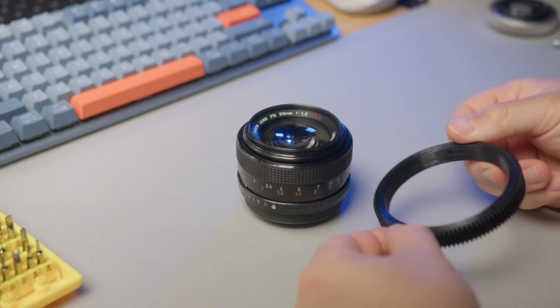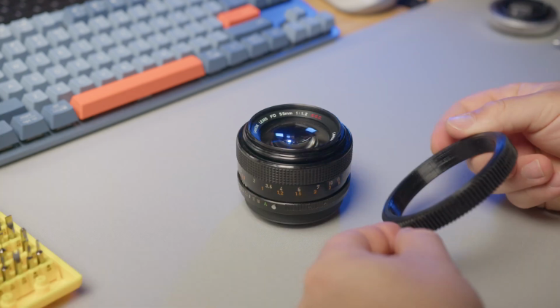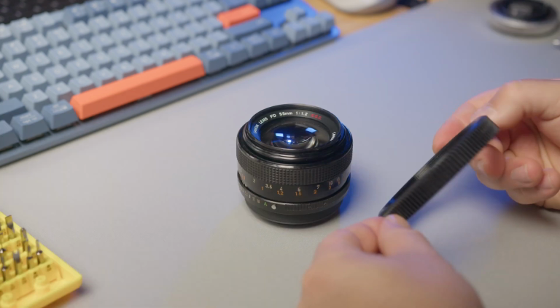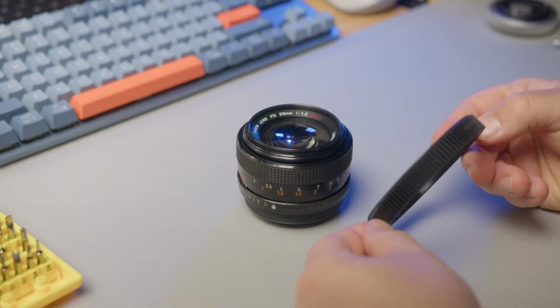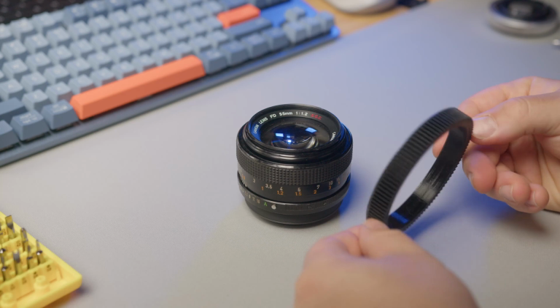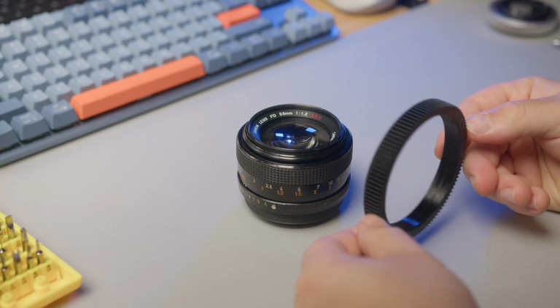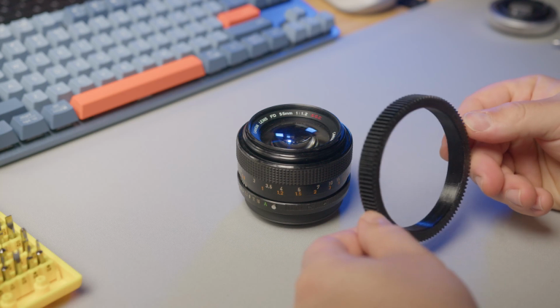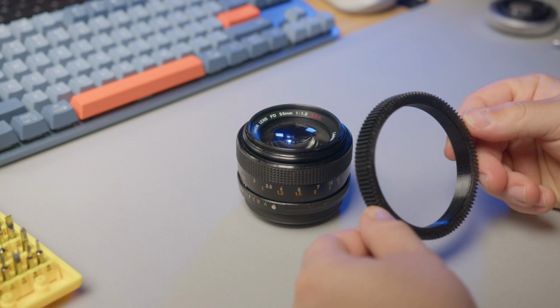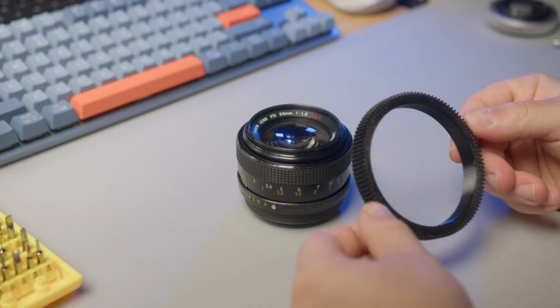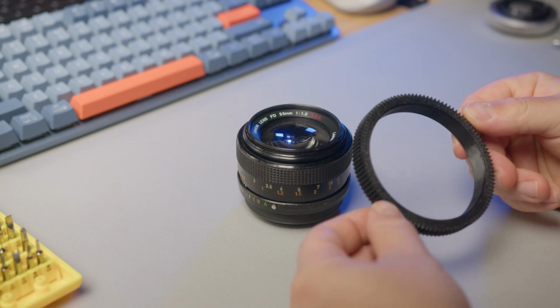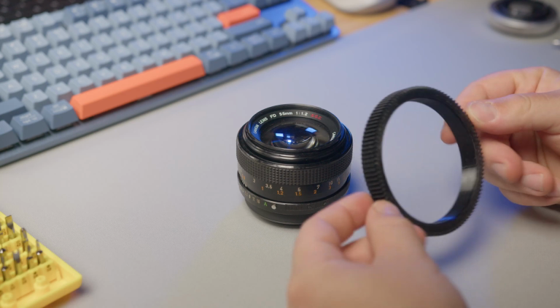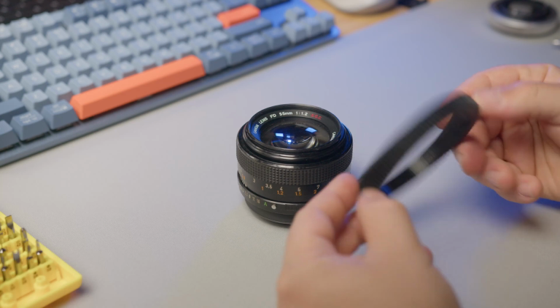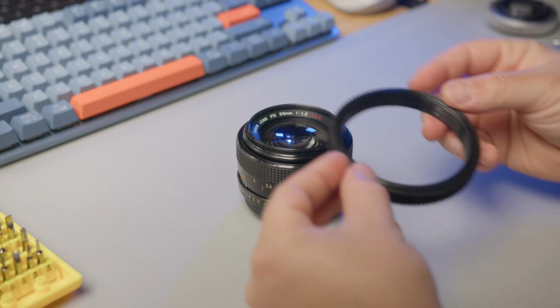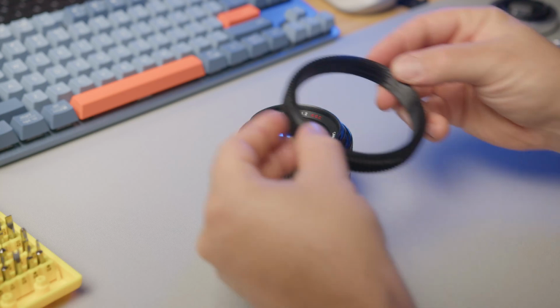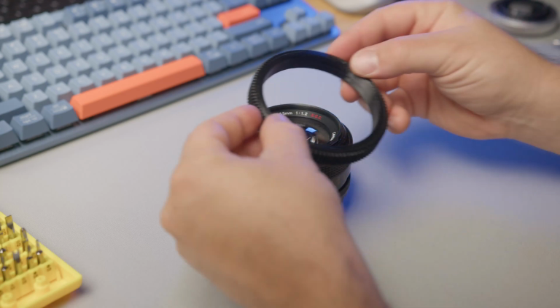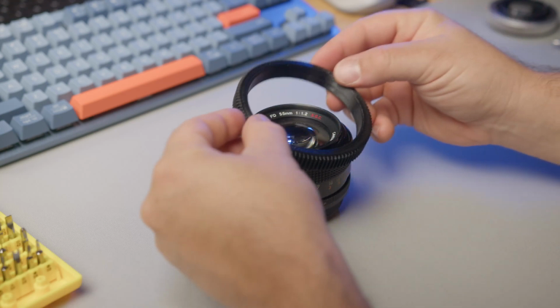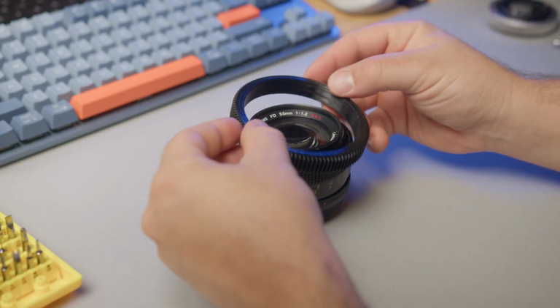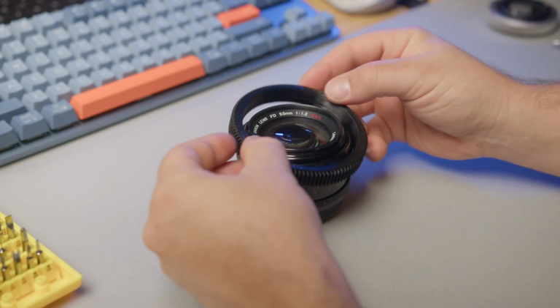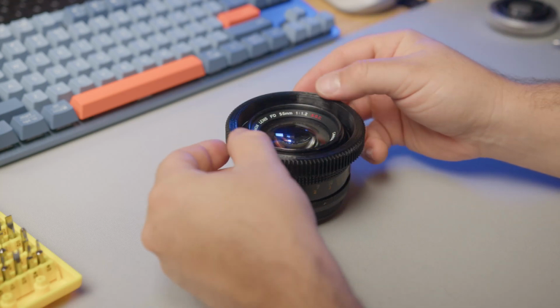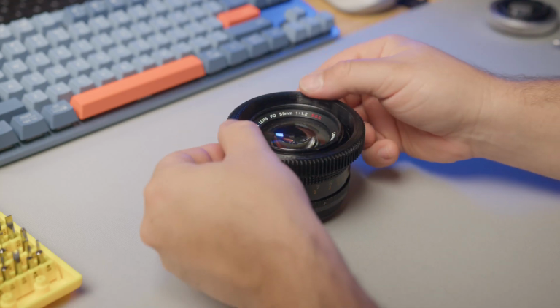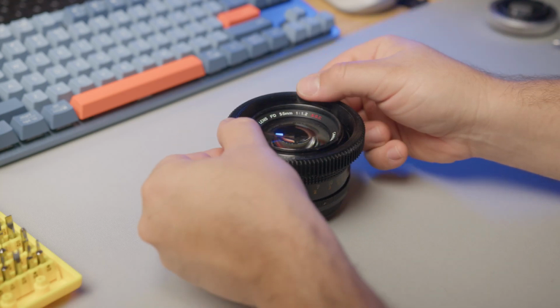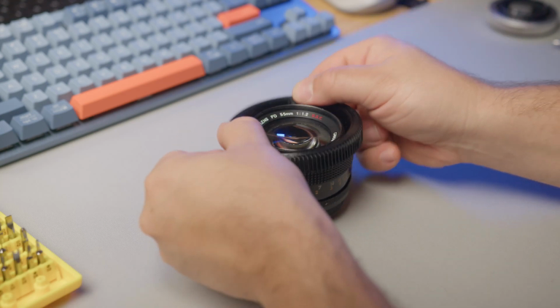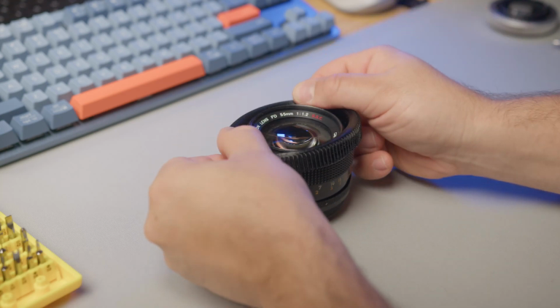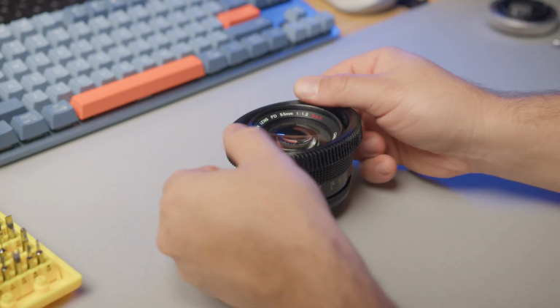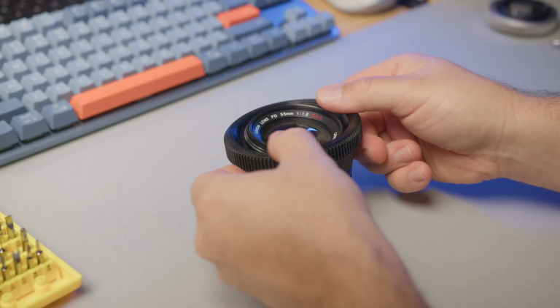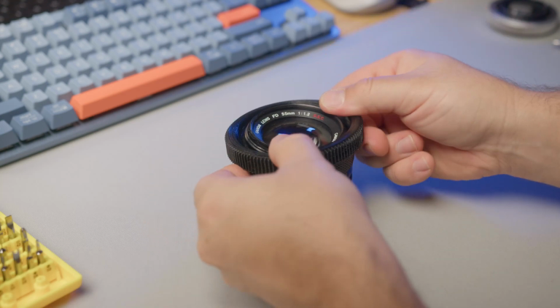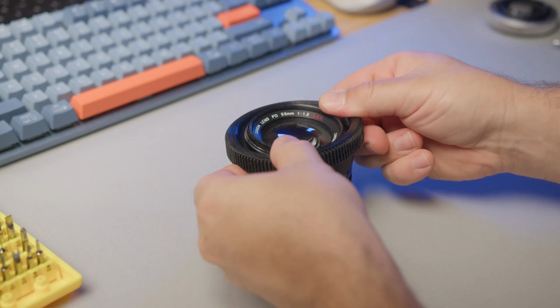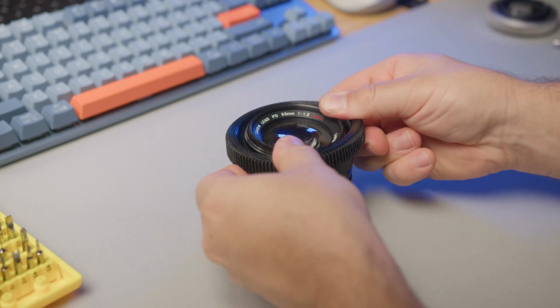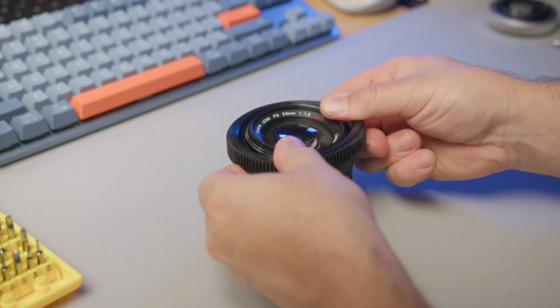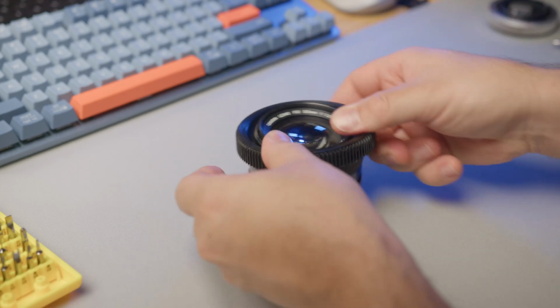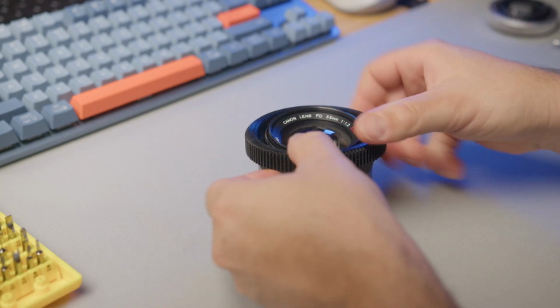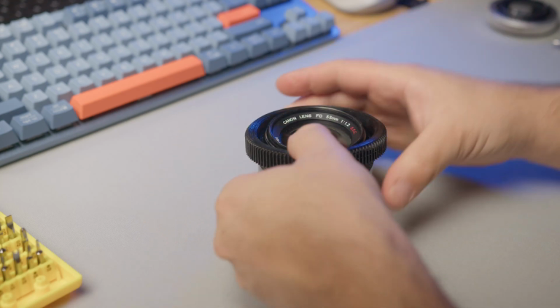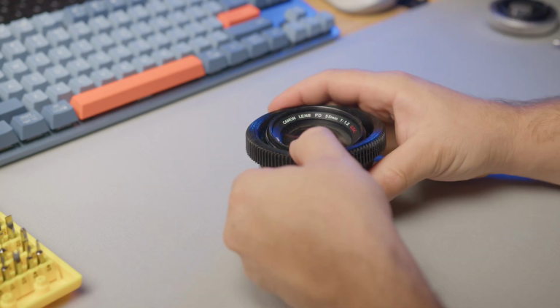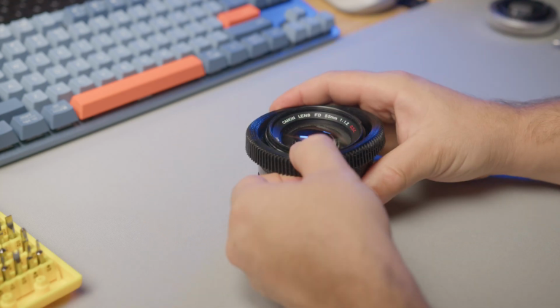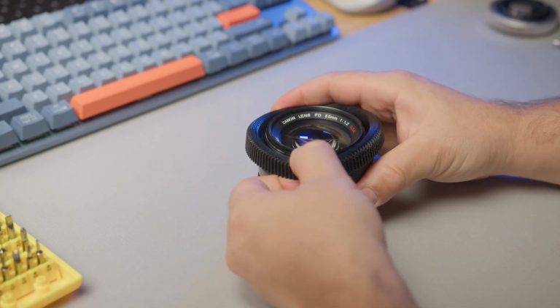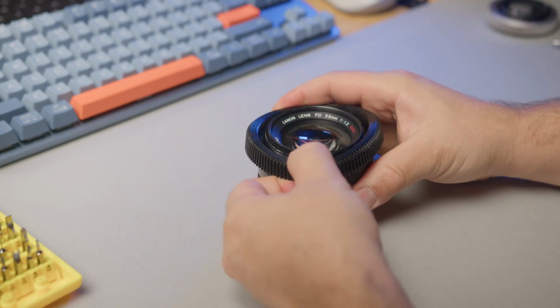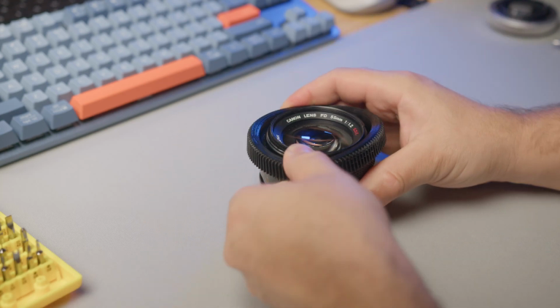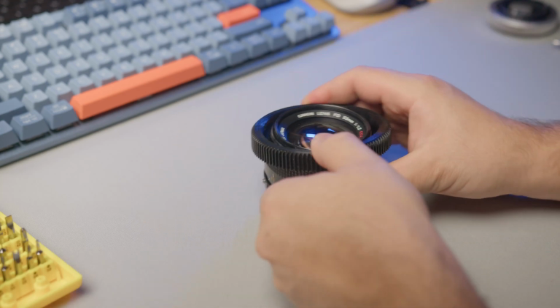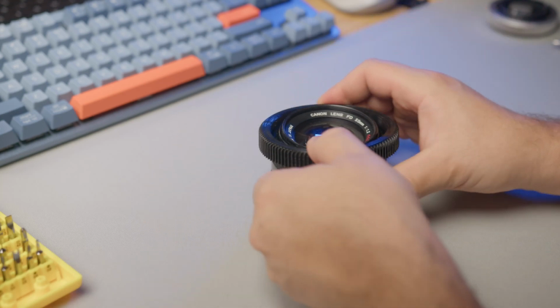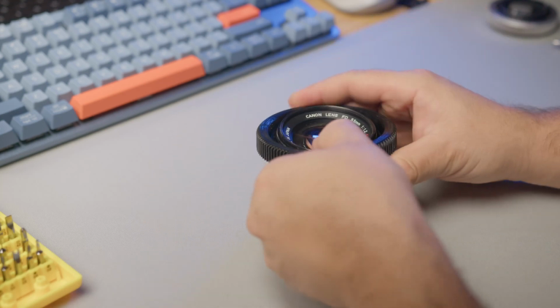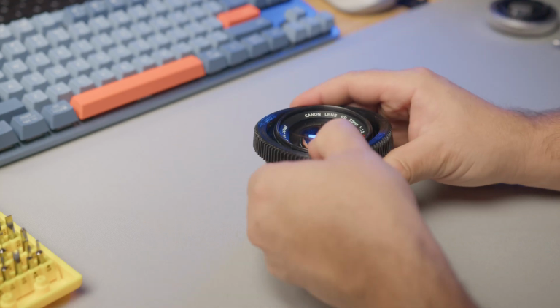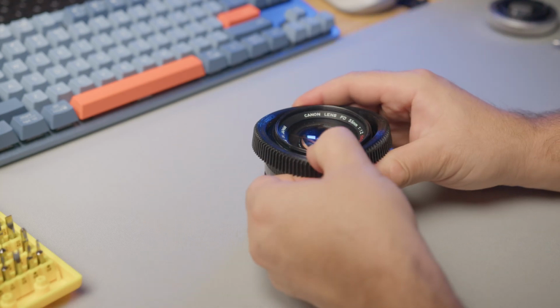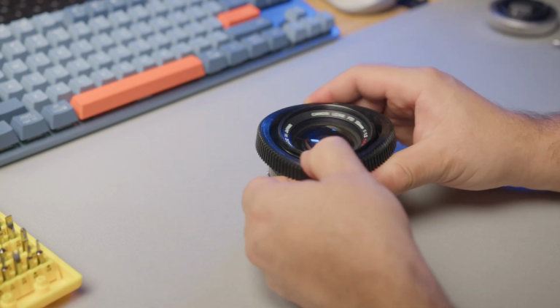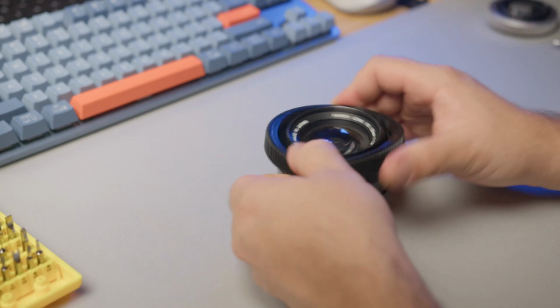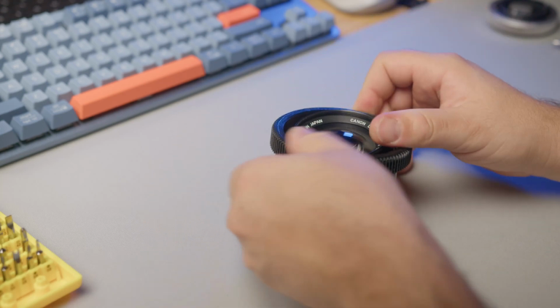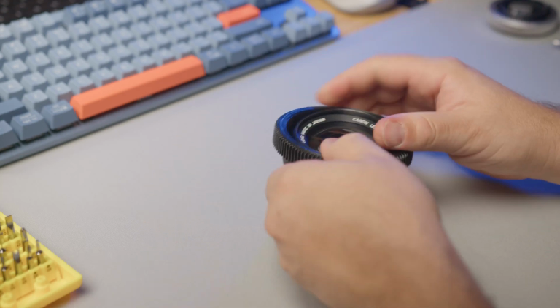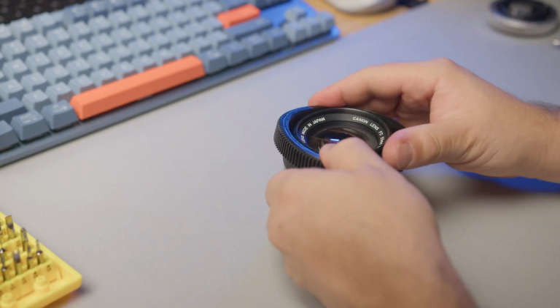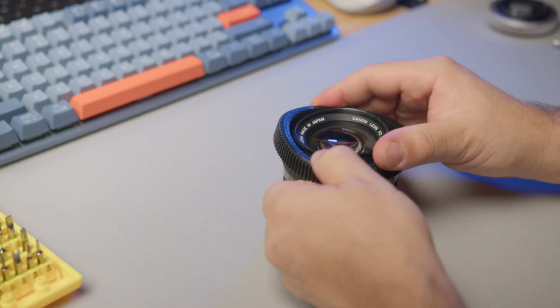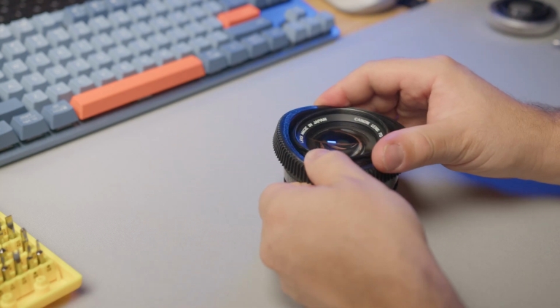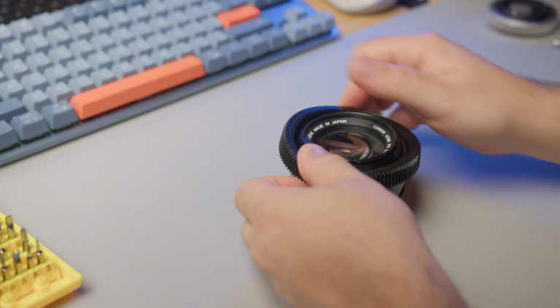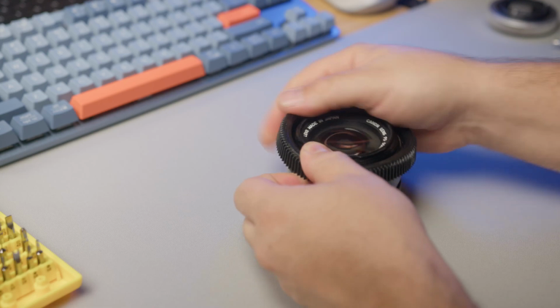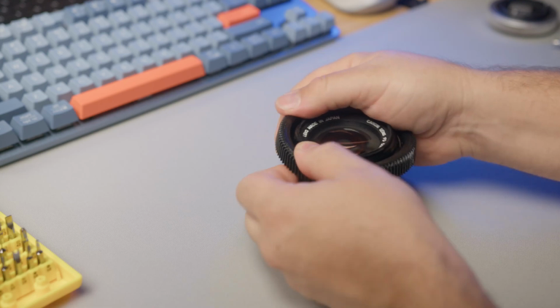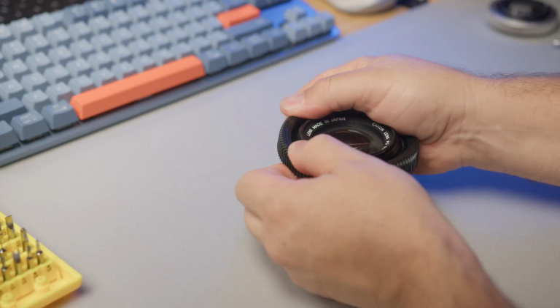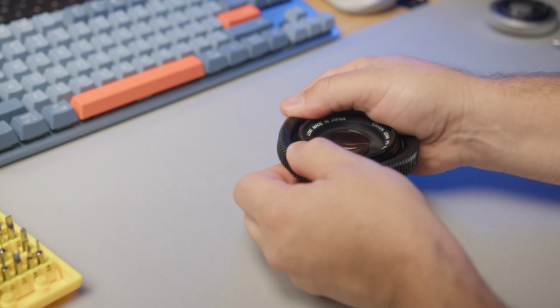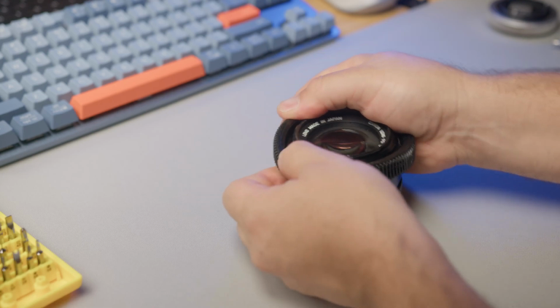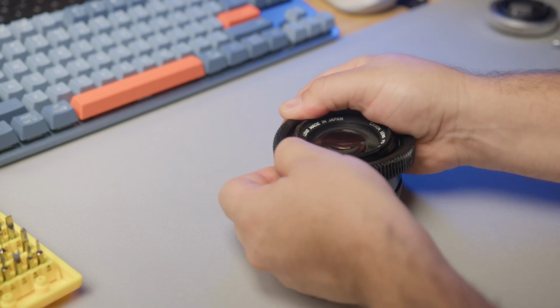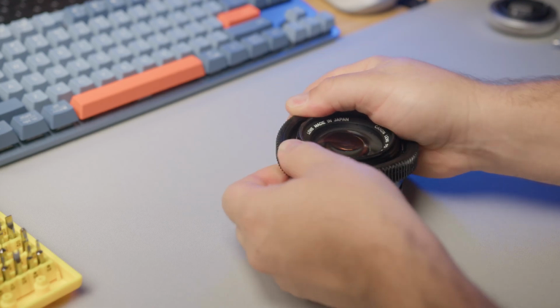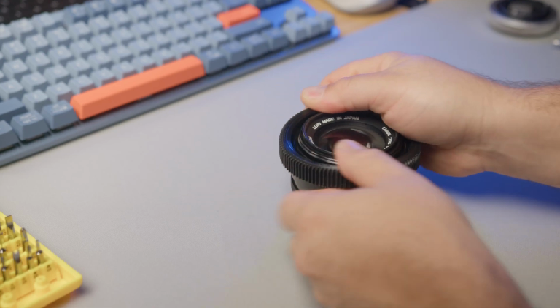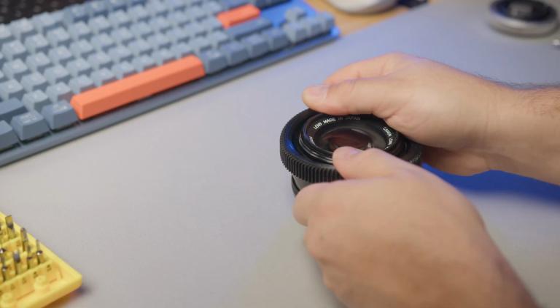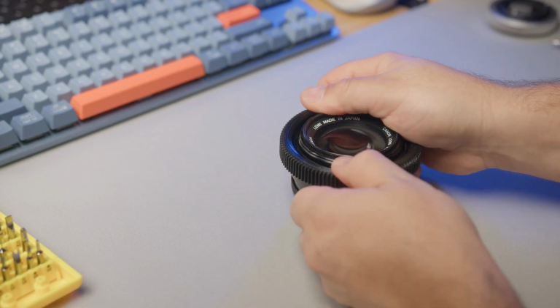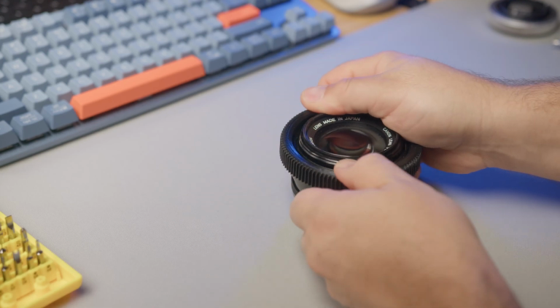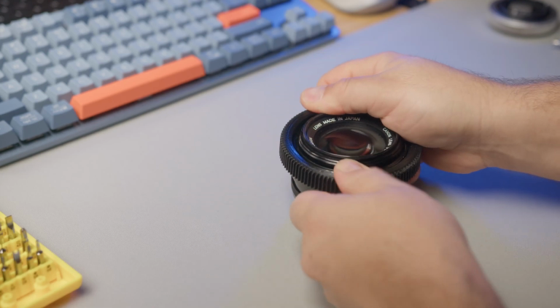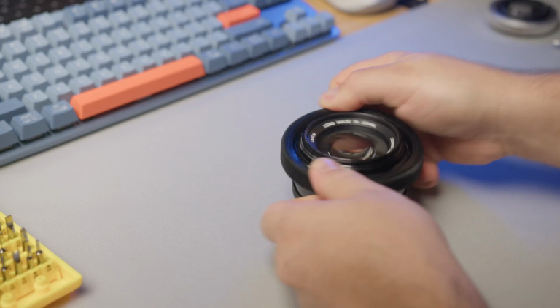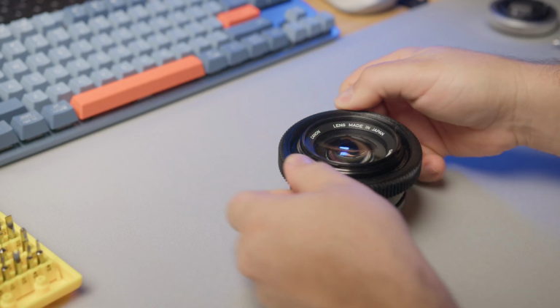Lastly, optionally you can add the gear for focusing and iris control. Just slide it in place — pretty much self-explanatory.